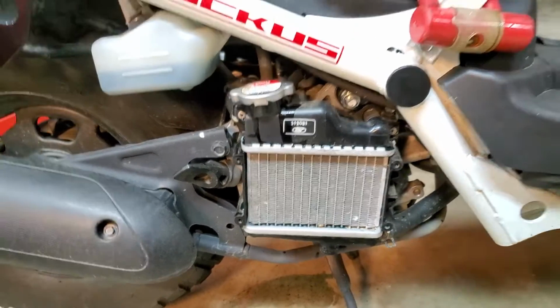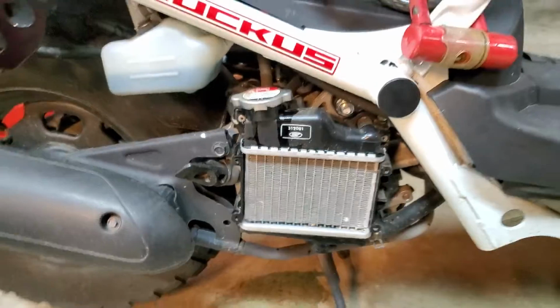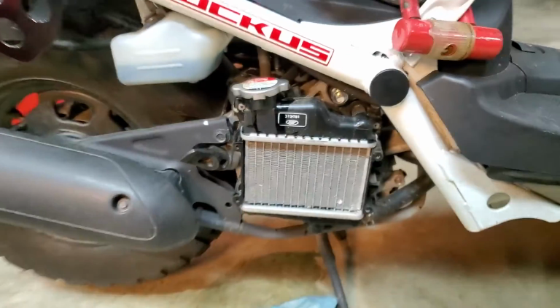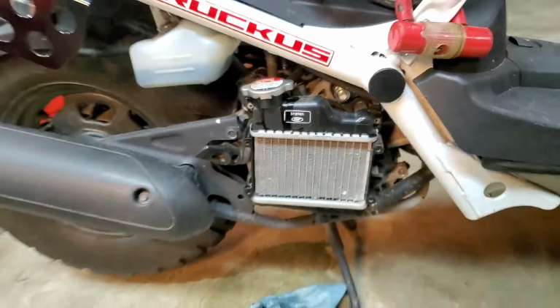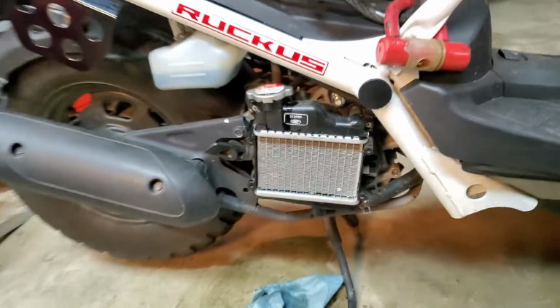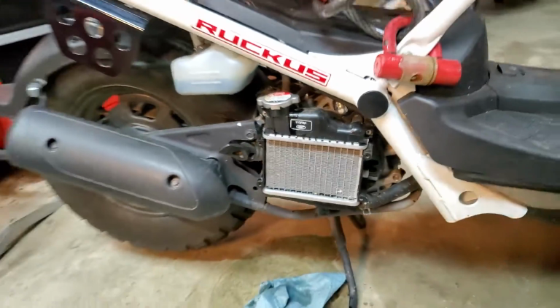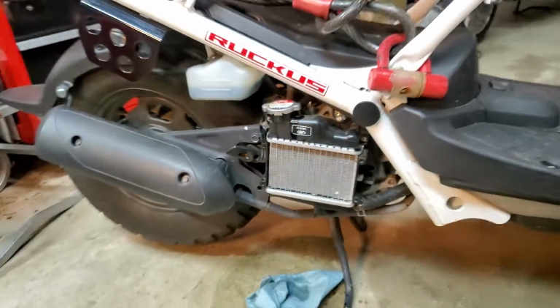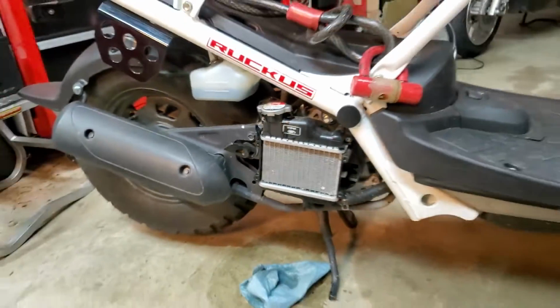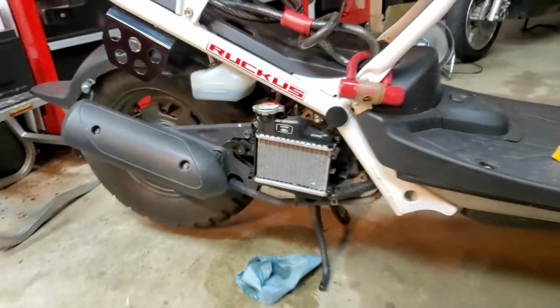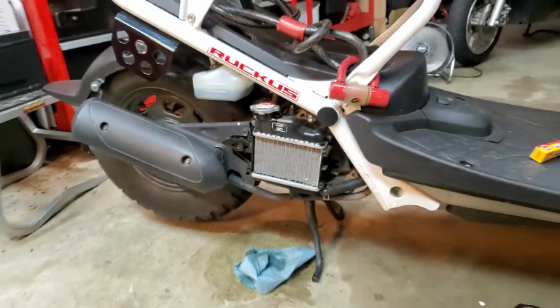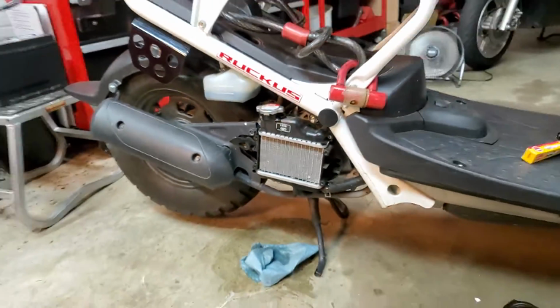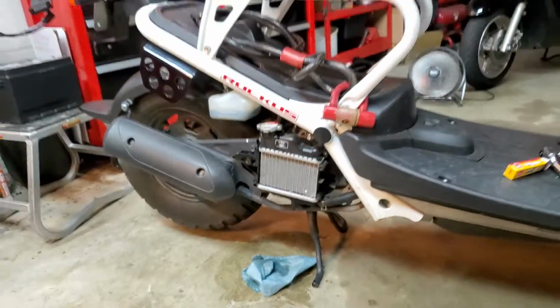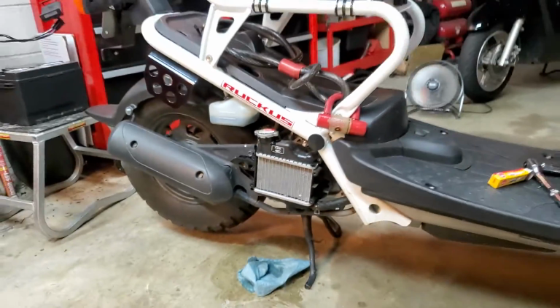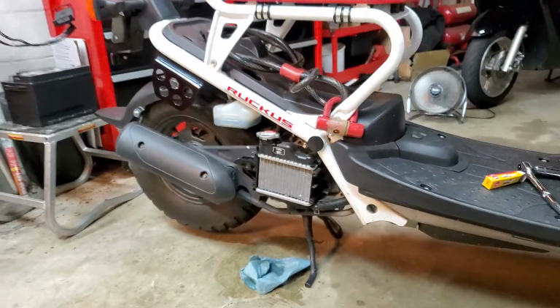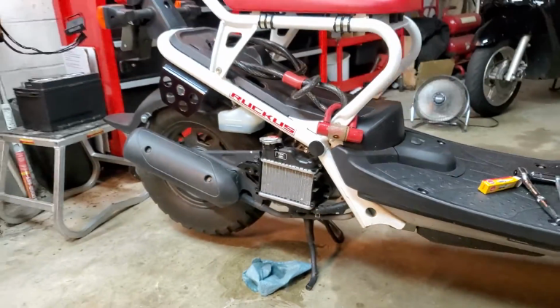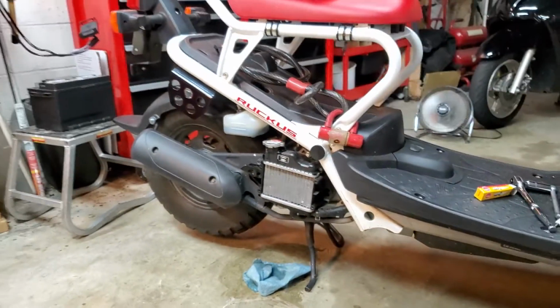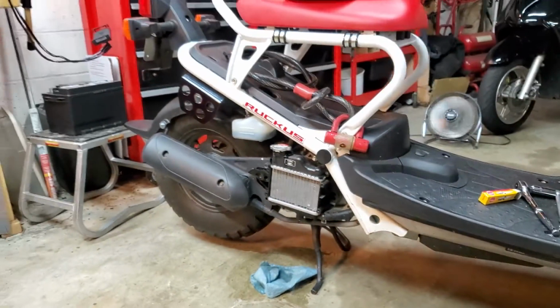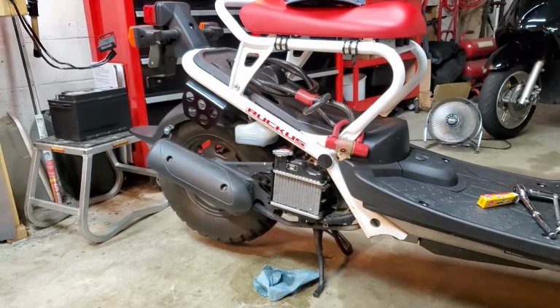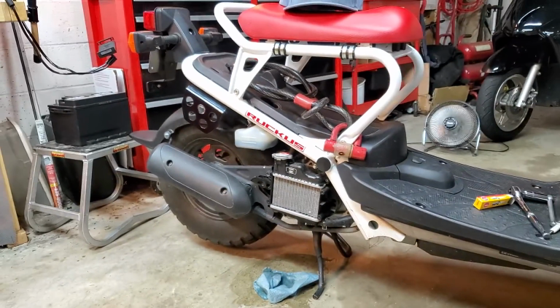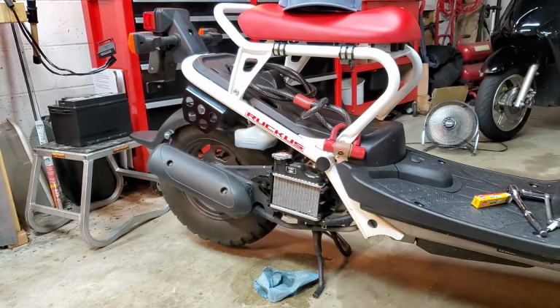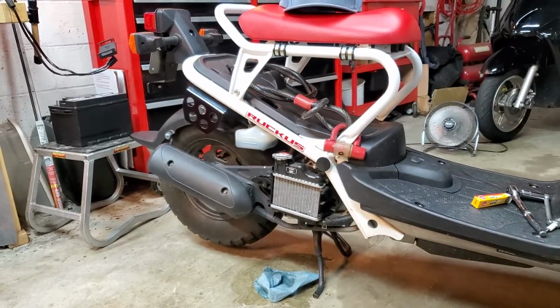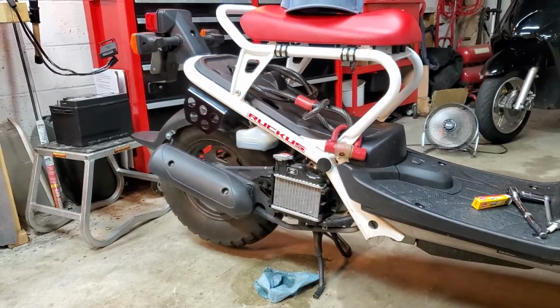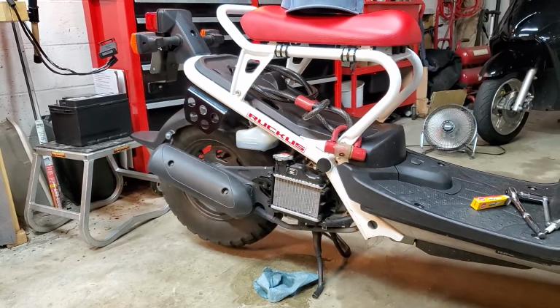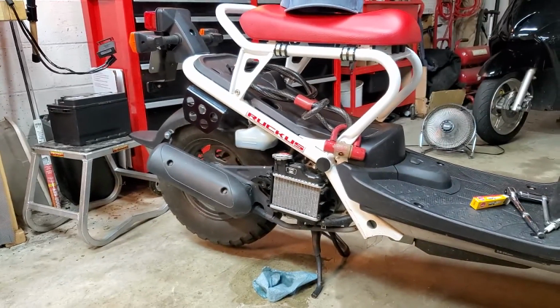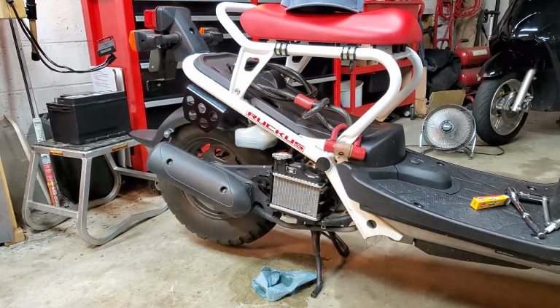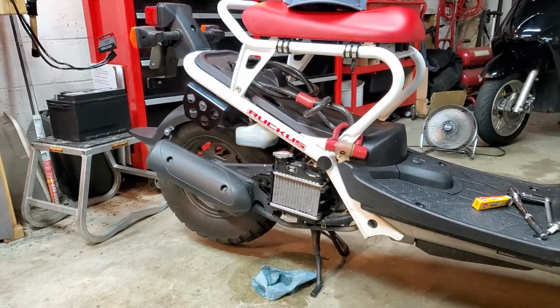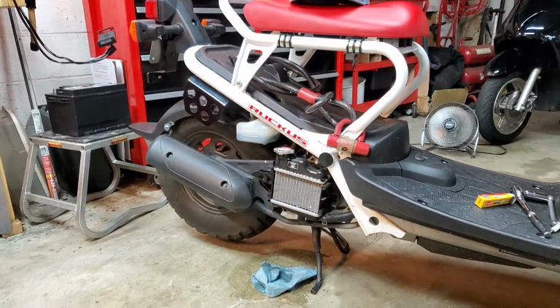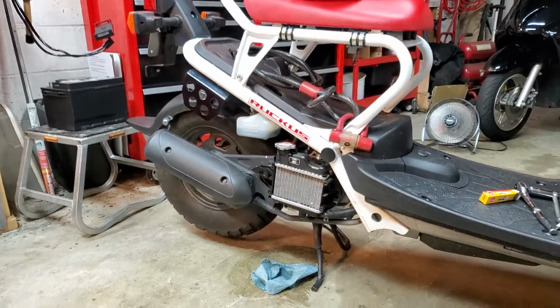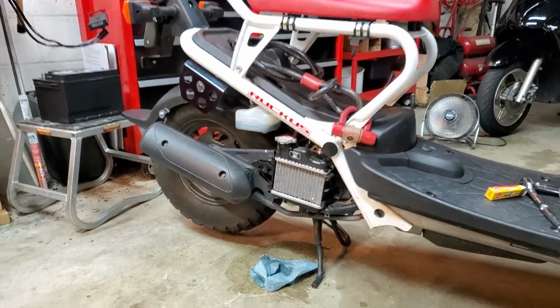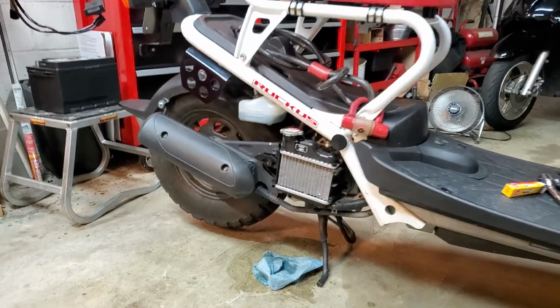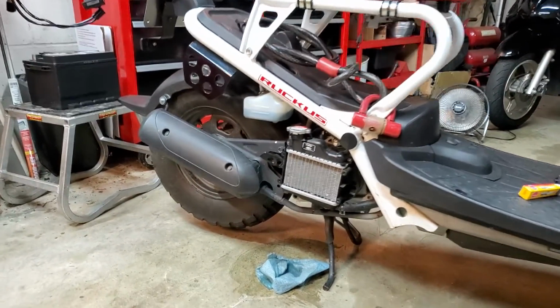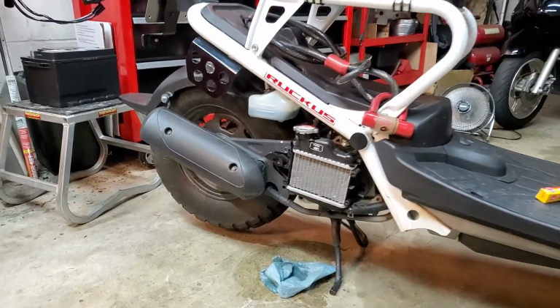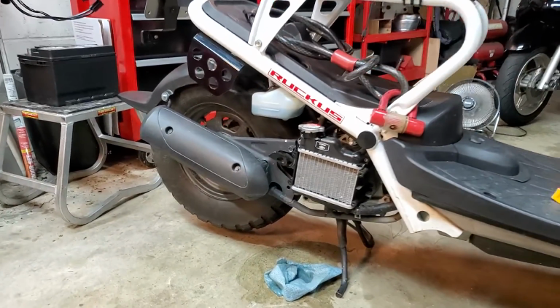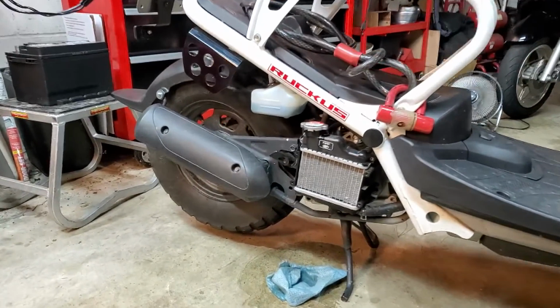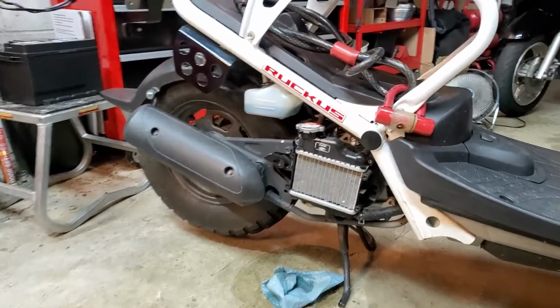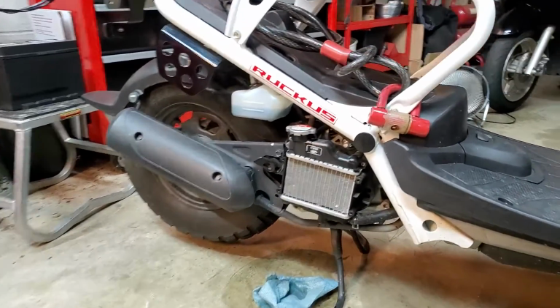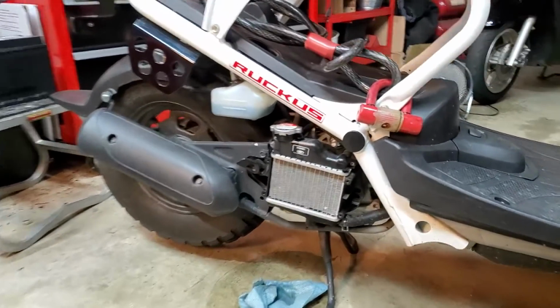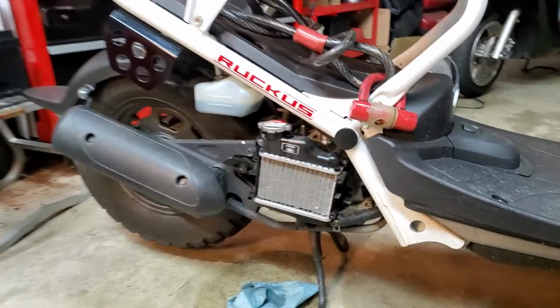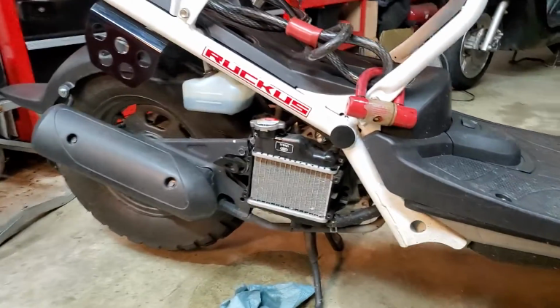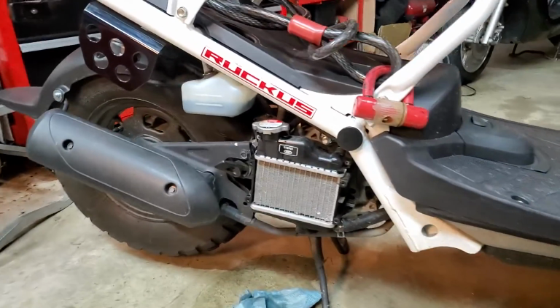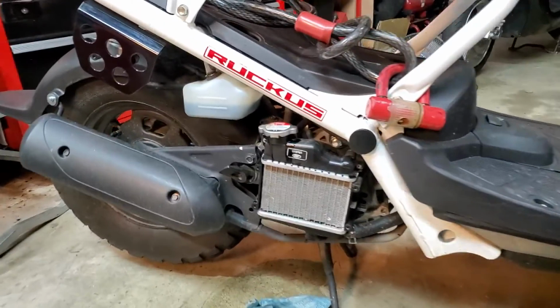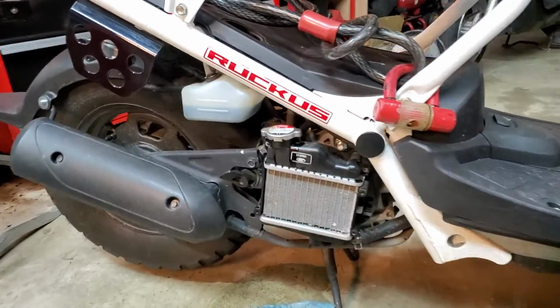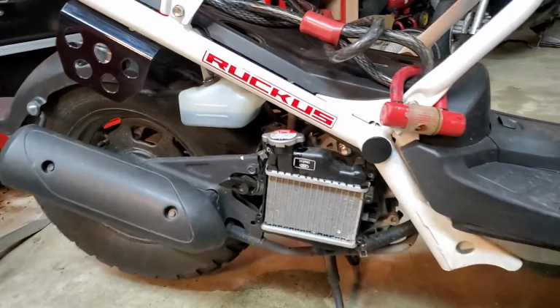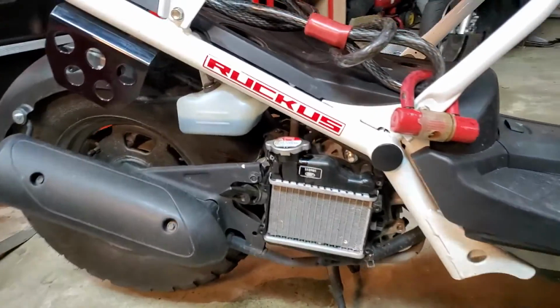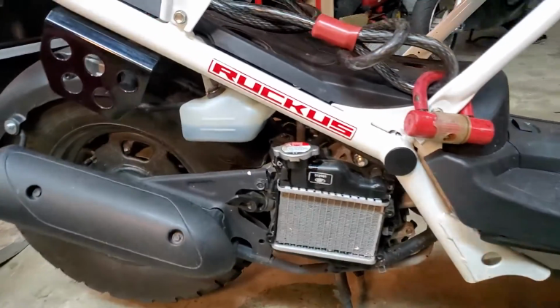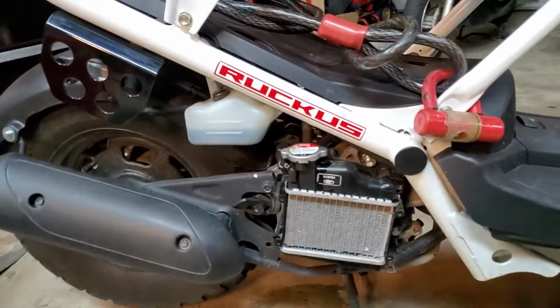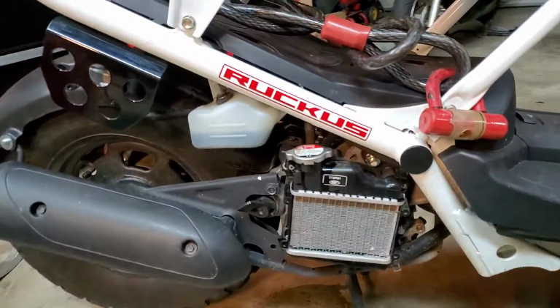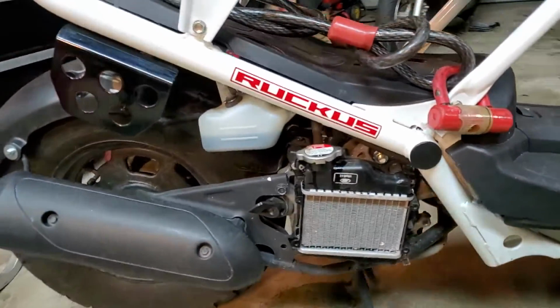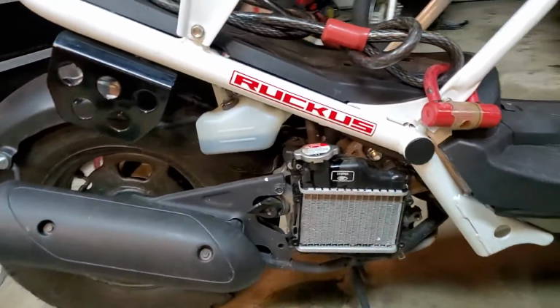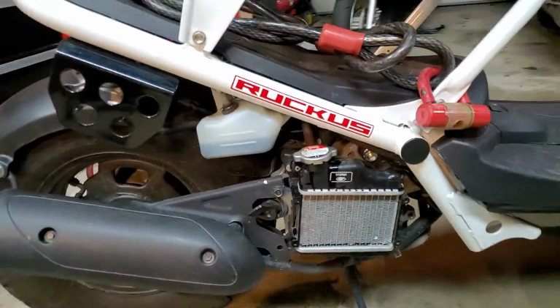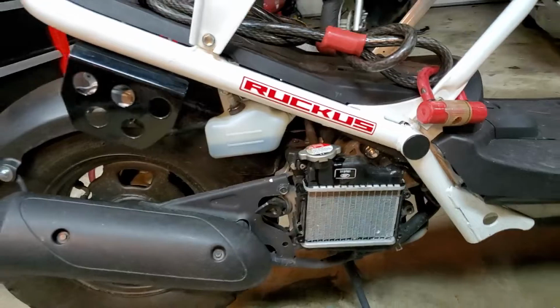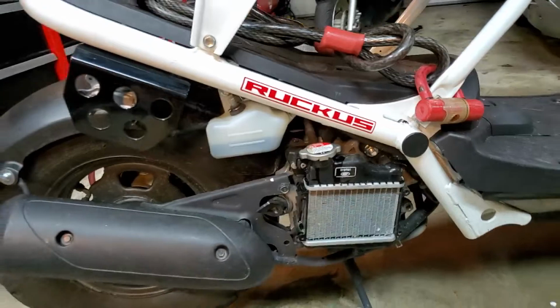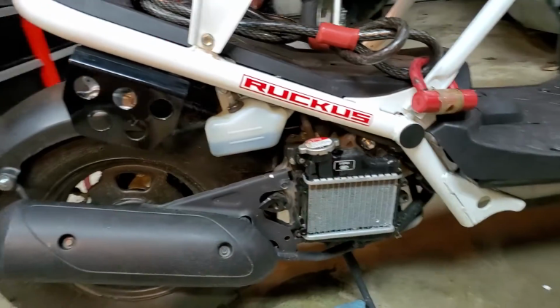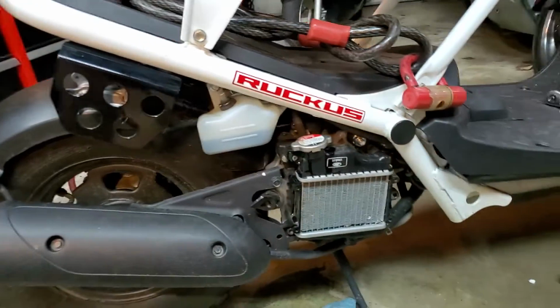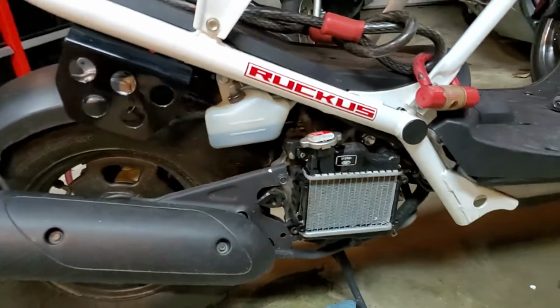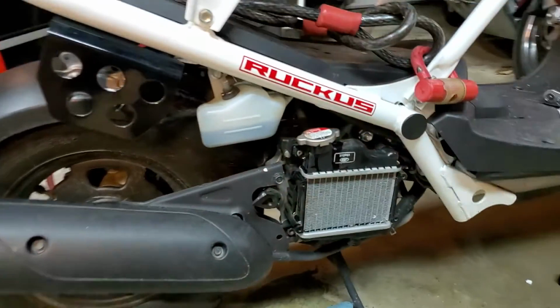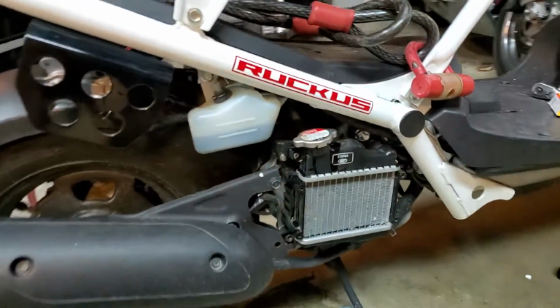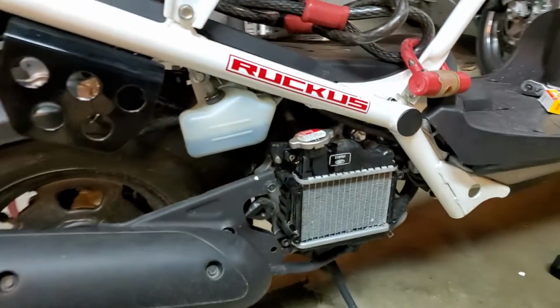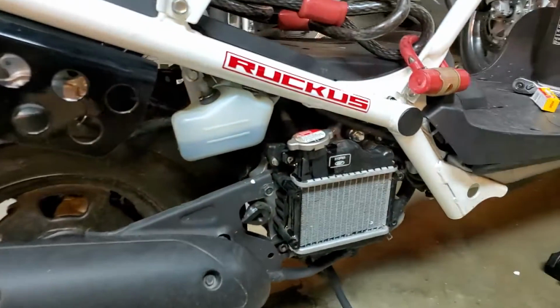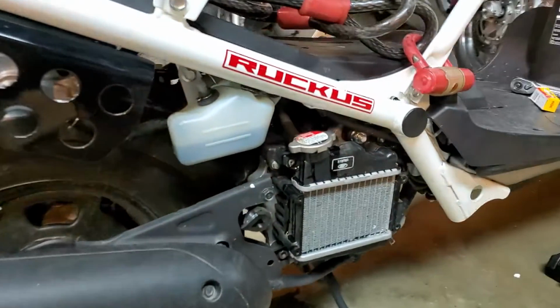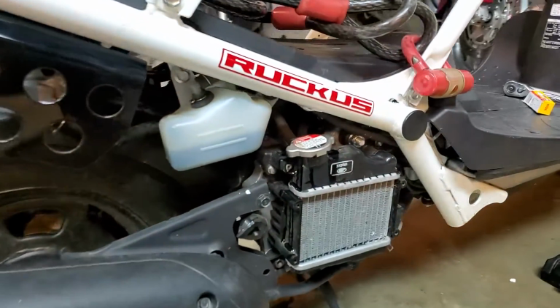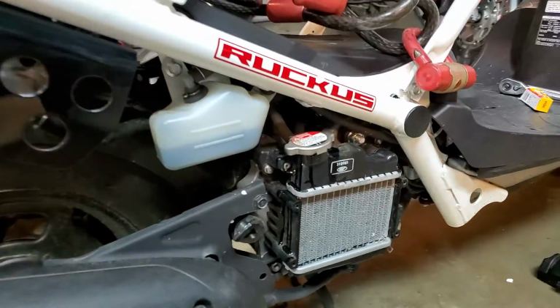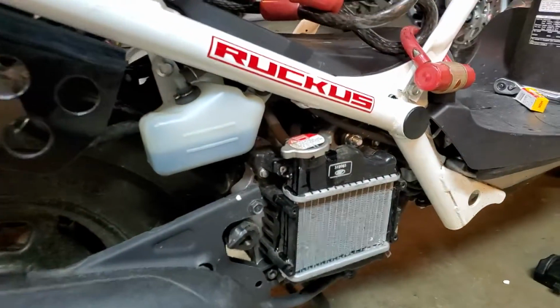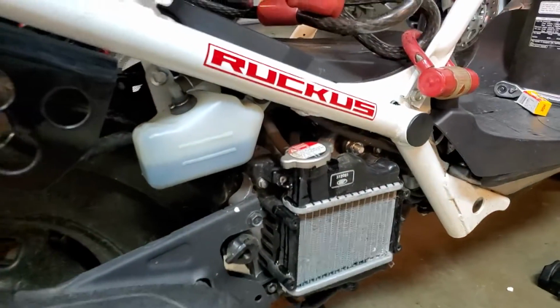Look how small it is. I don't think I've ever seen a smaller radiator than that.